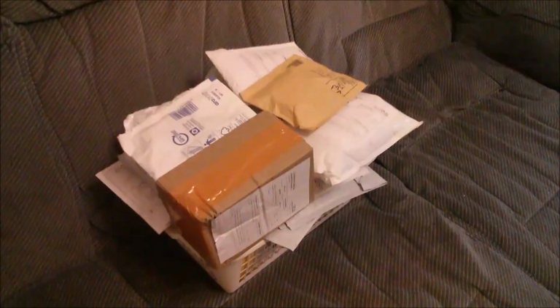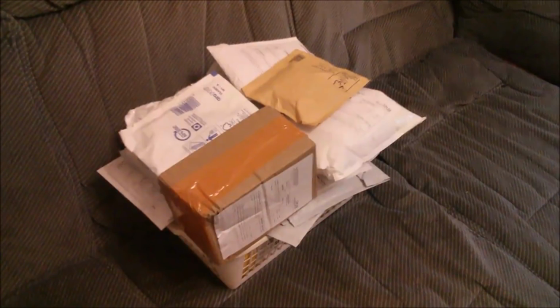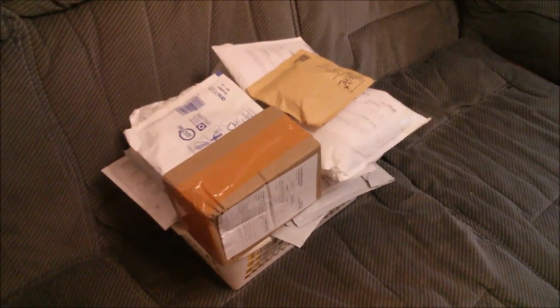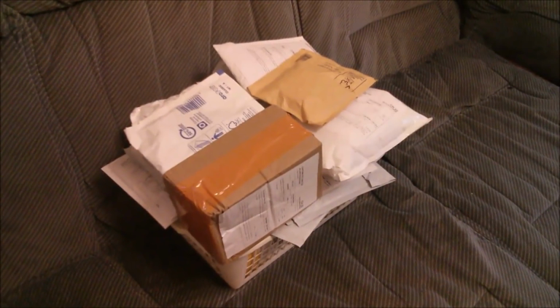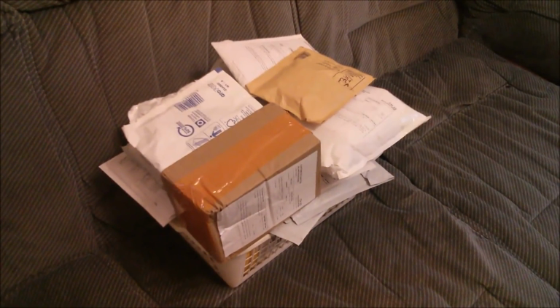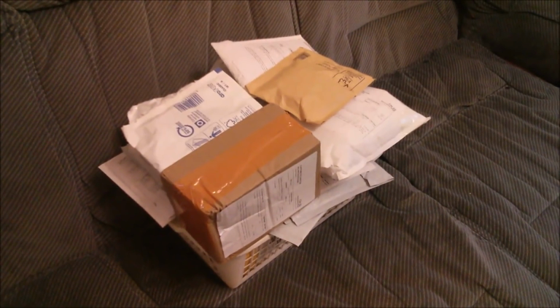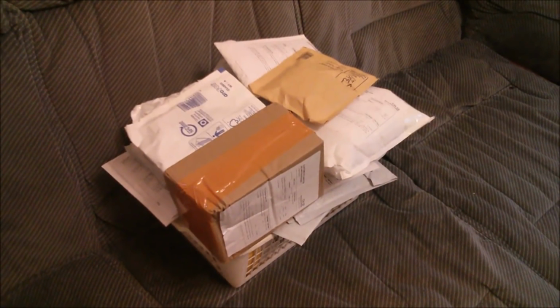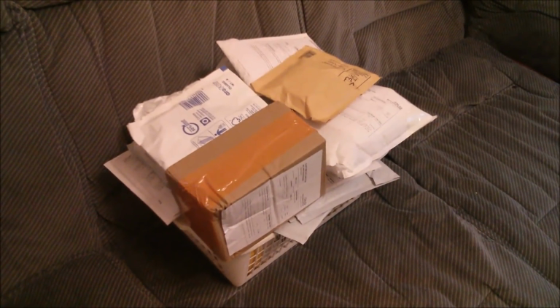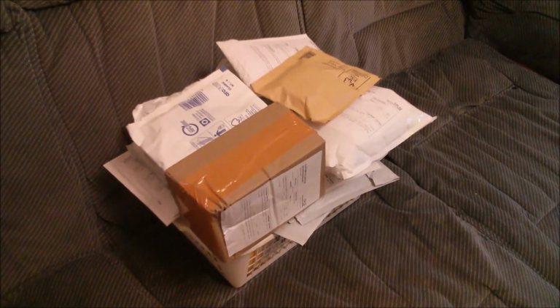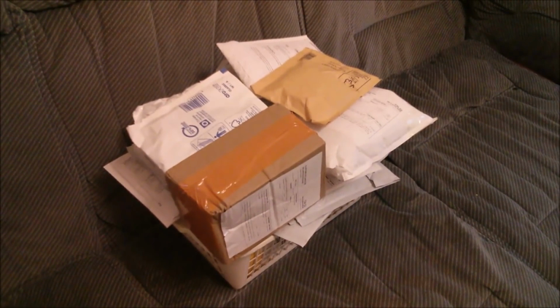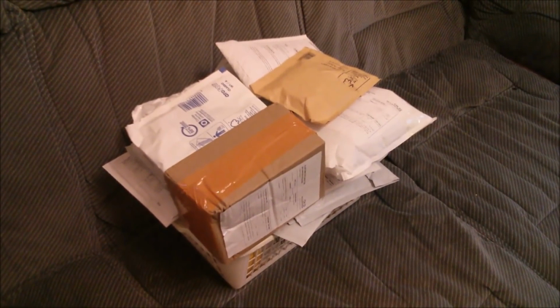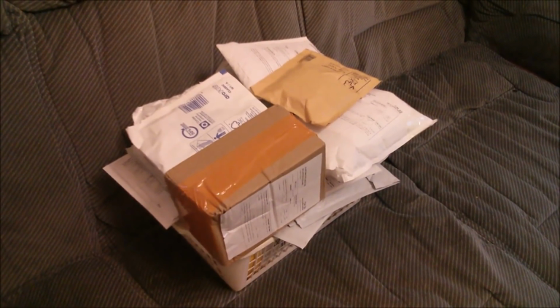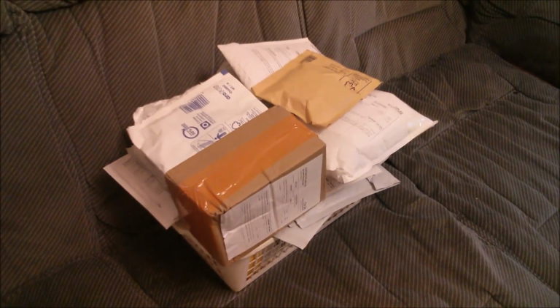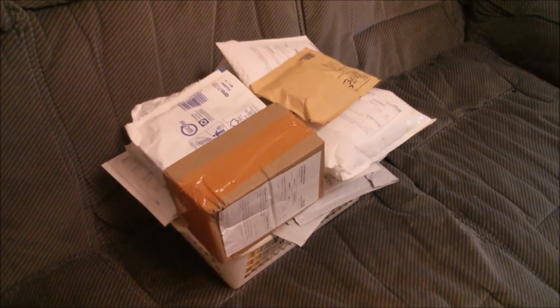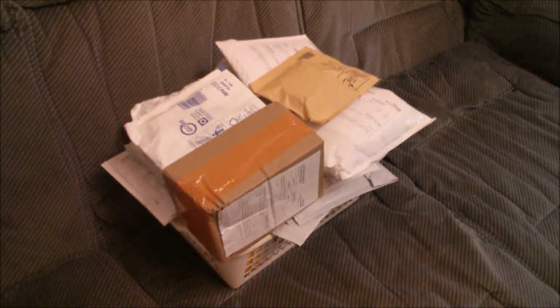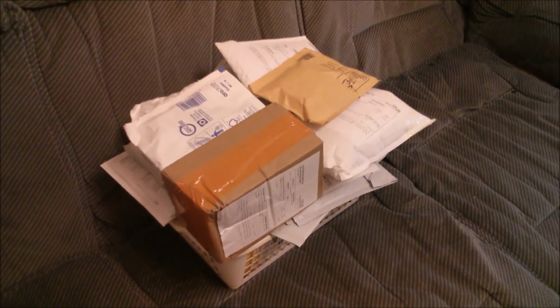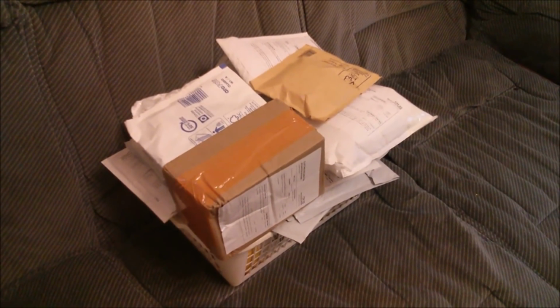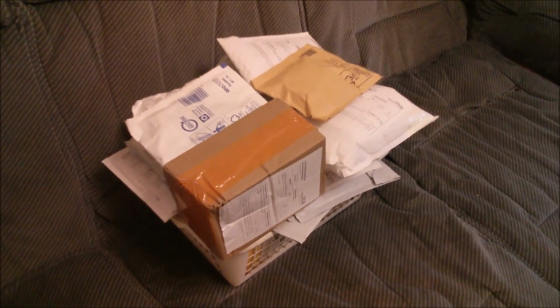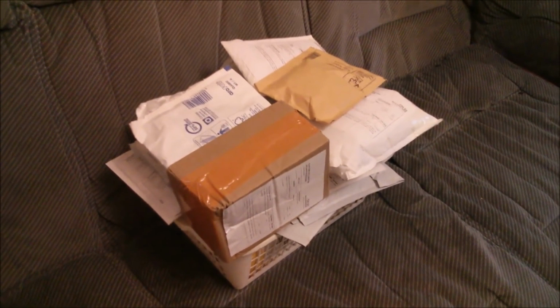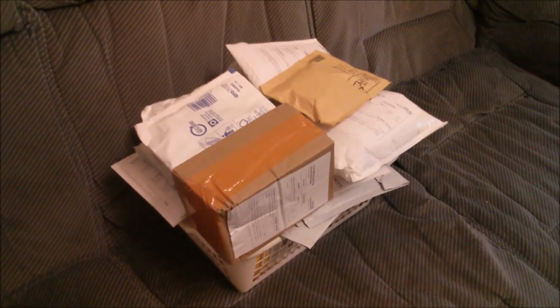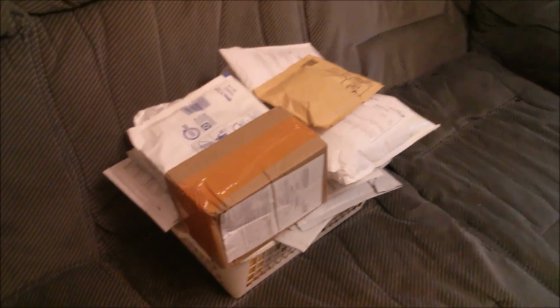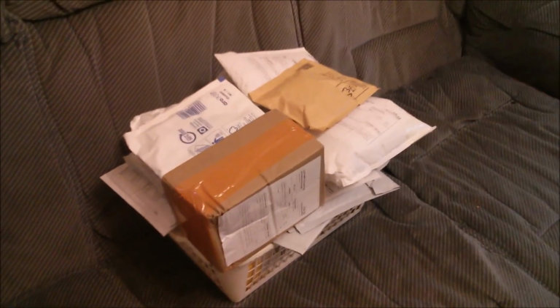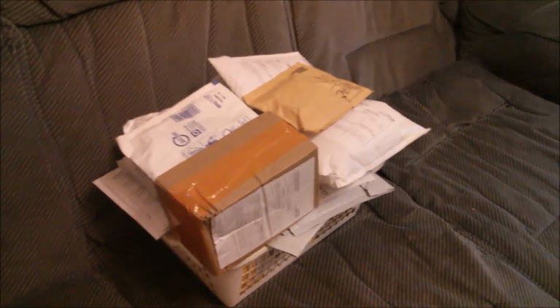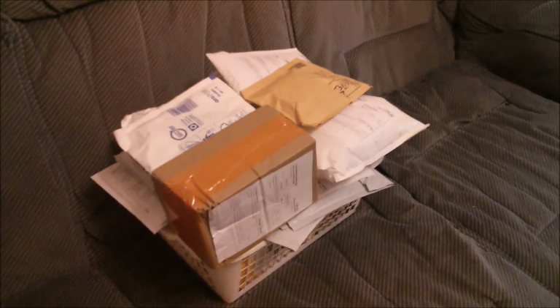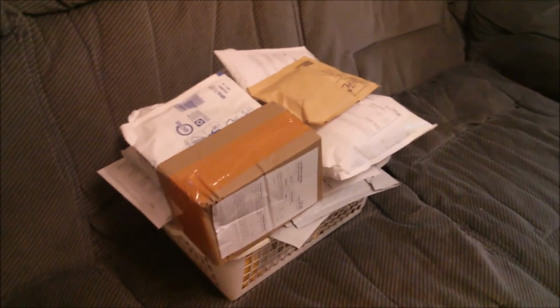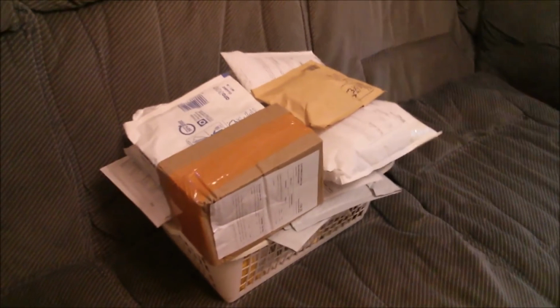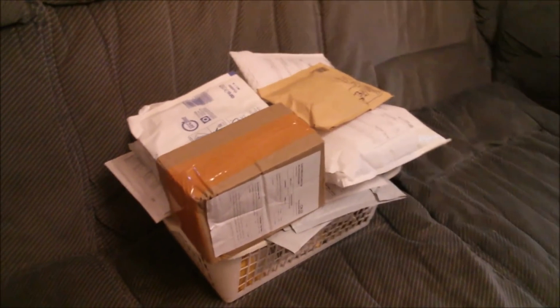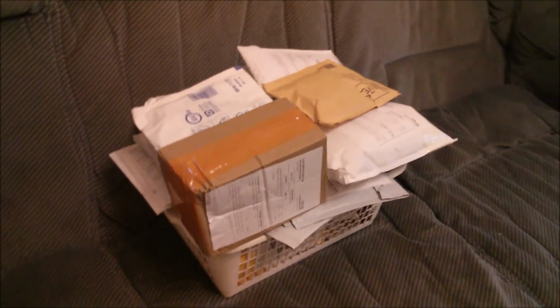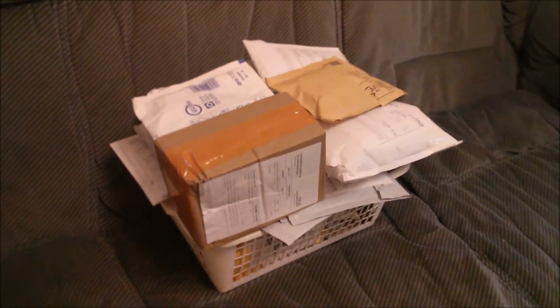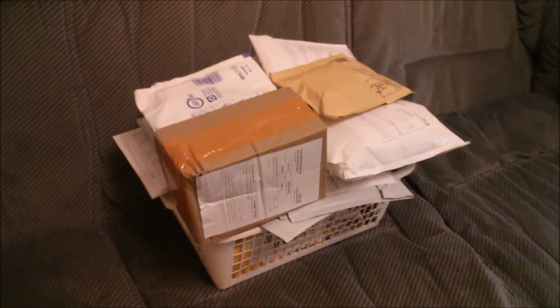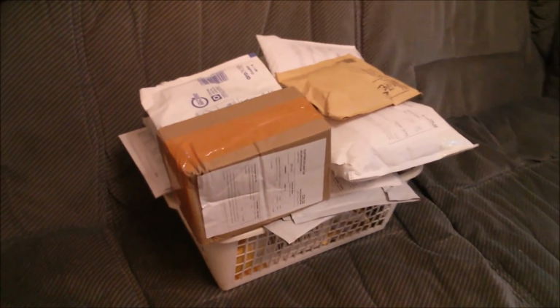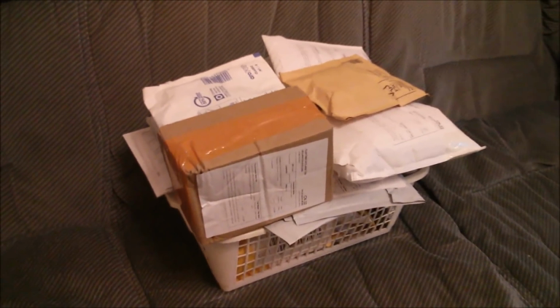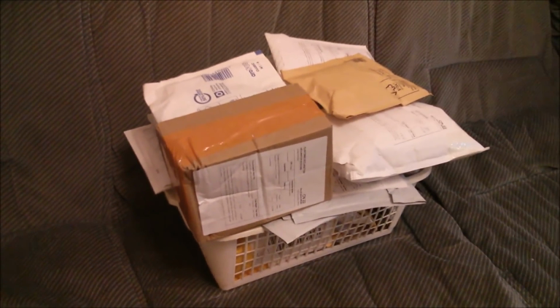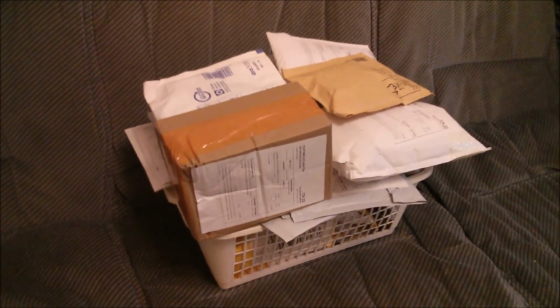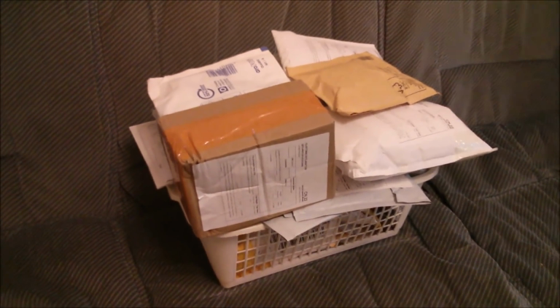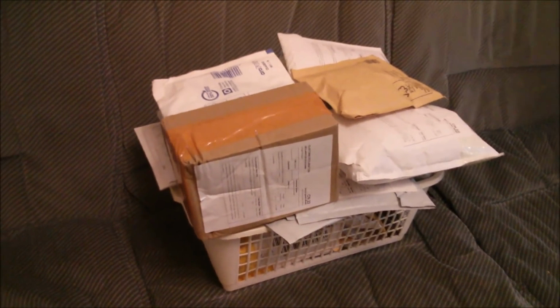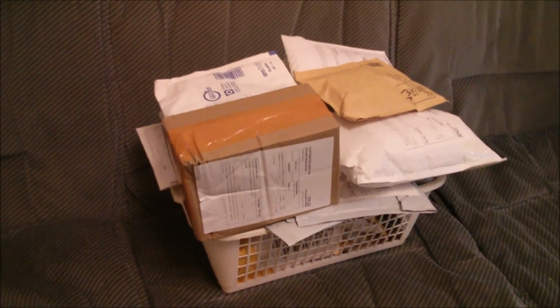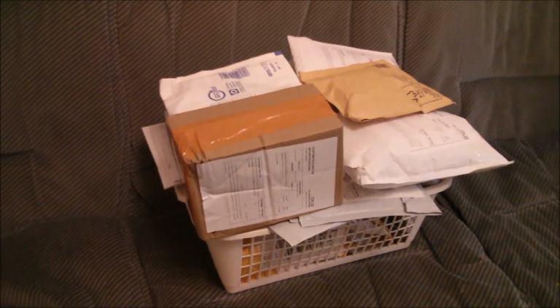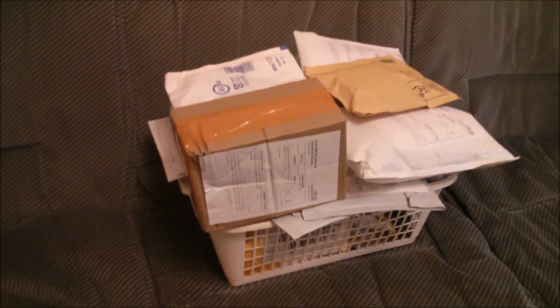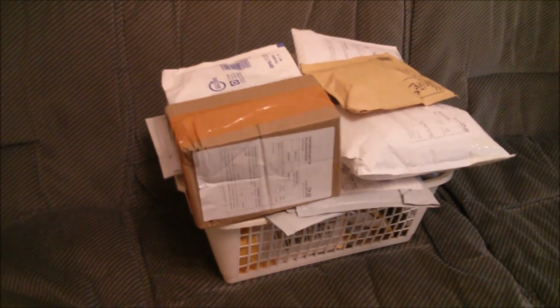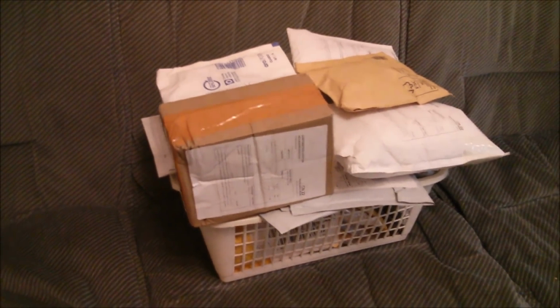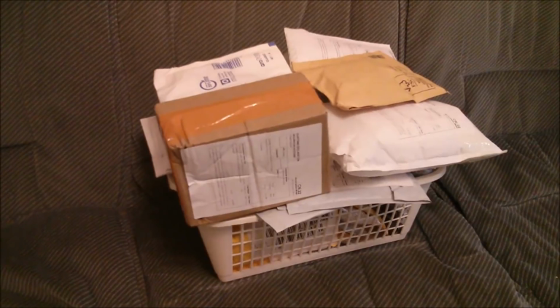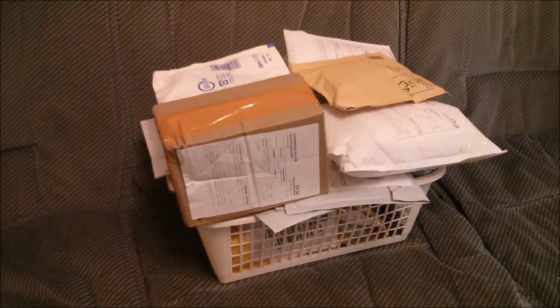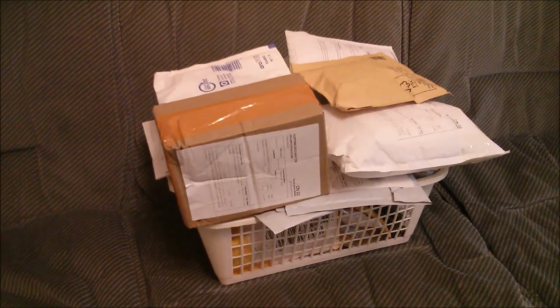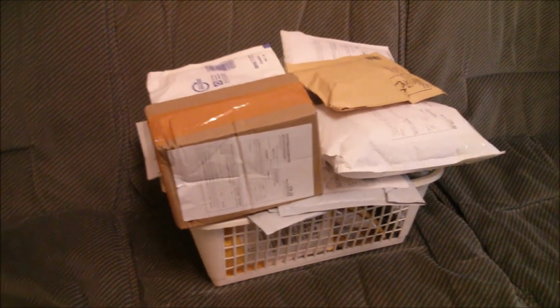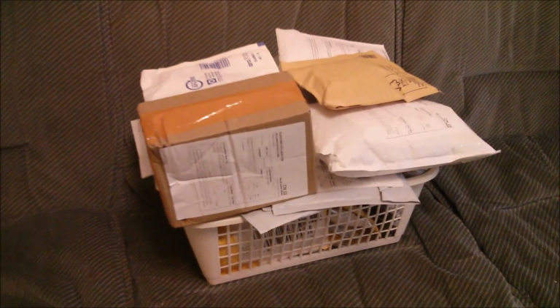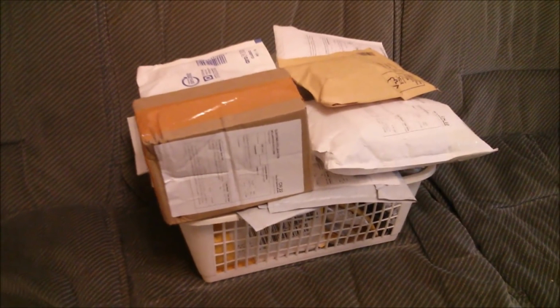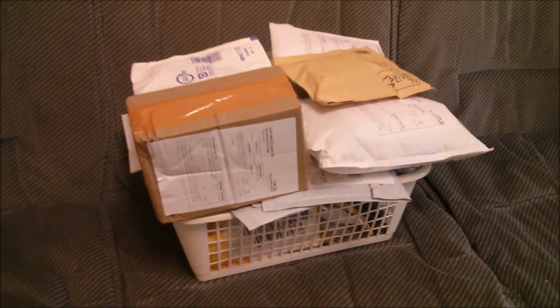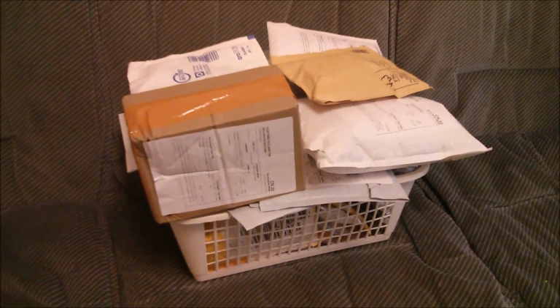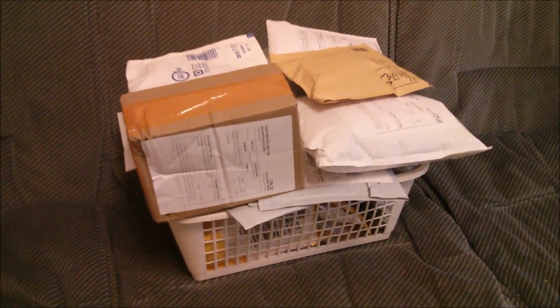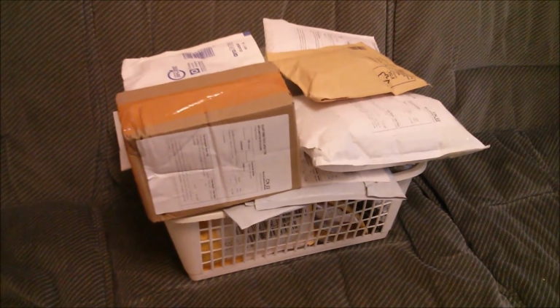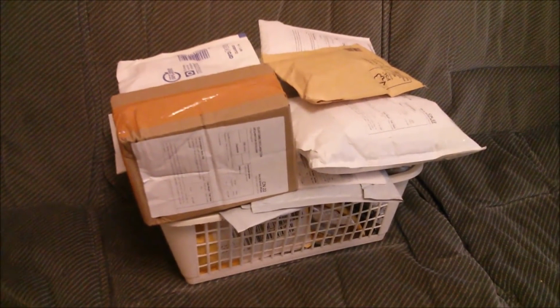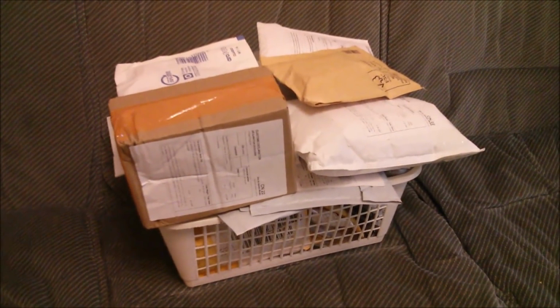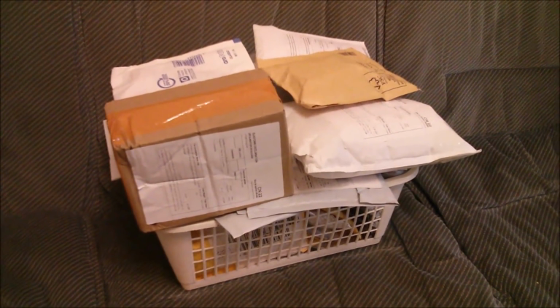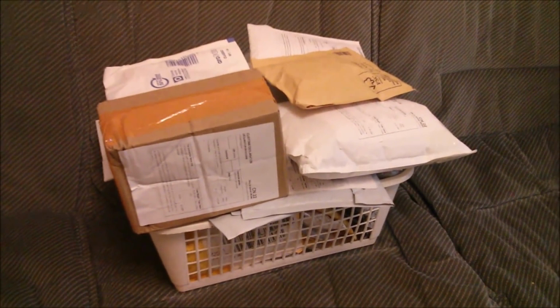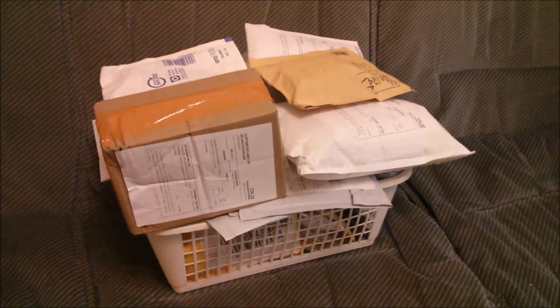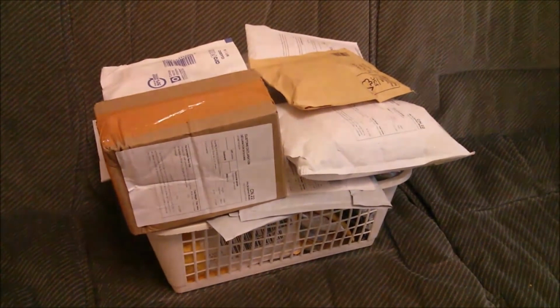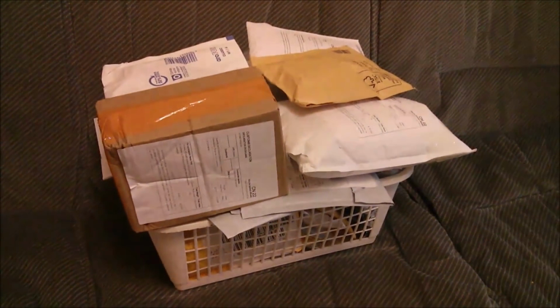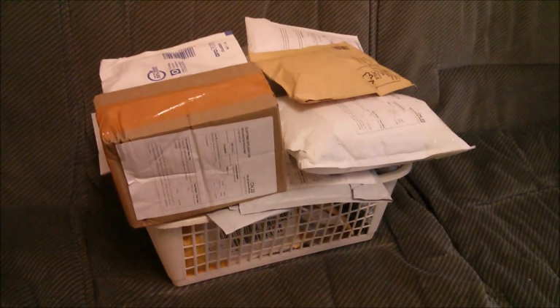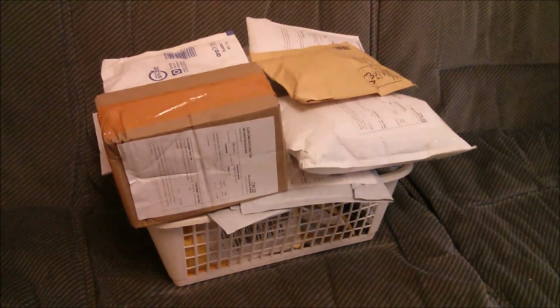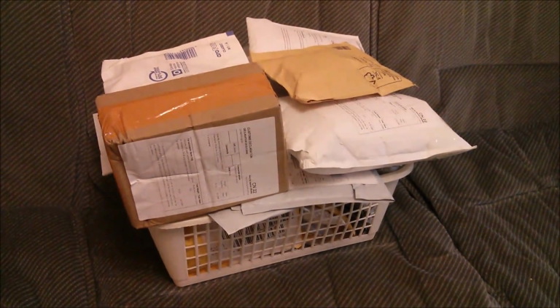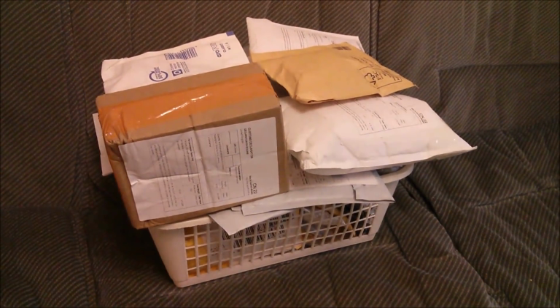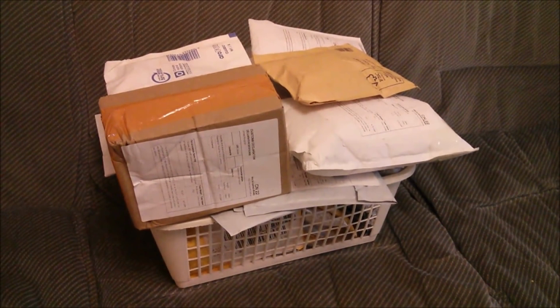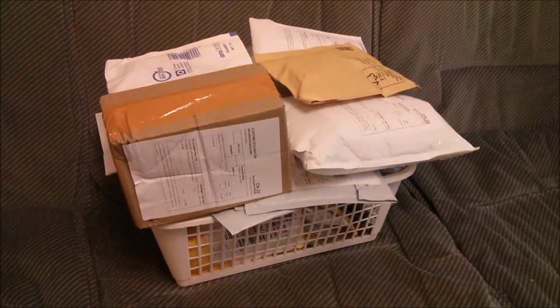Good morning all. Let's take a look at the items of post which are stacked up in this basket. That's right, it's the post basket.